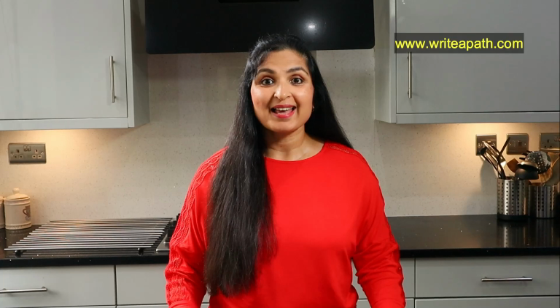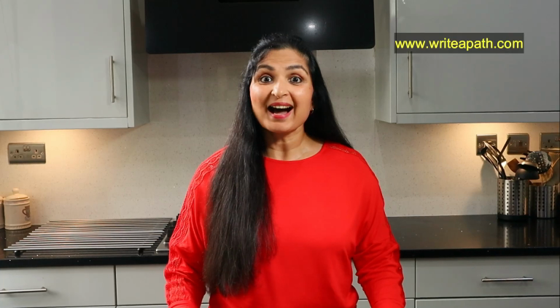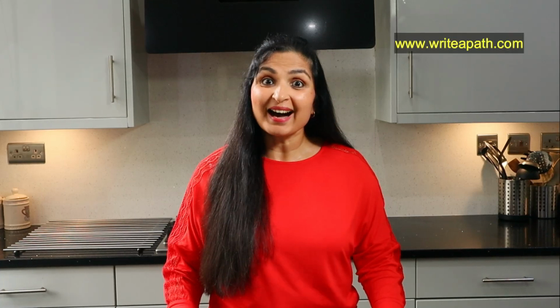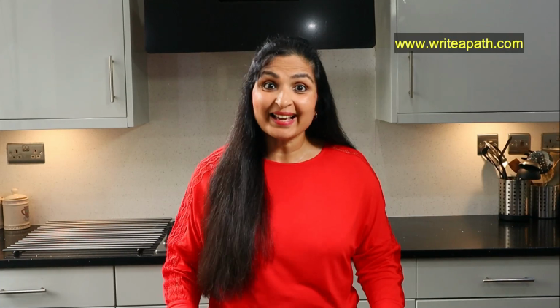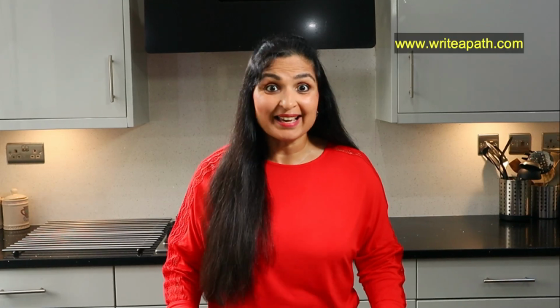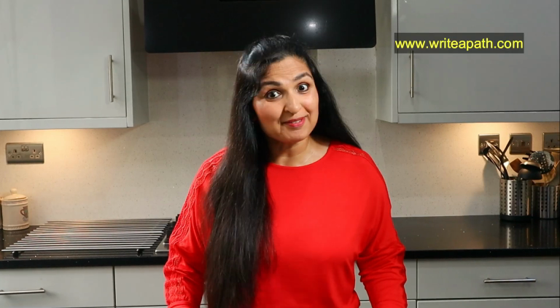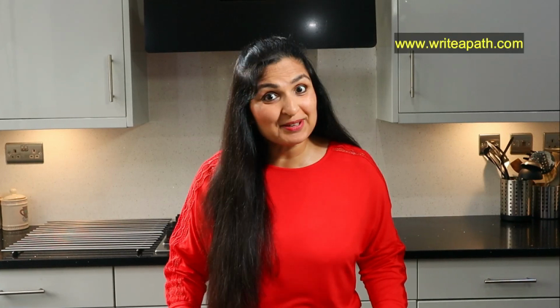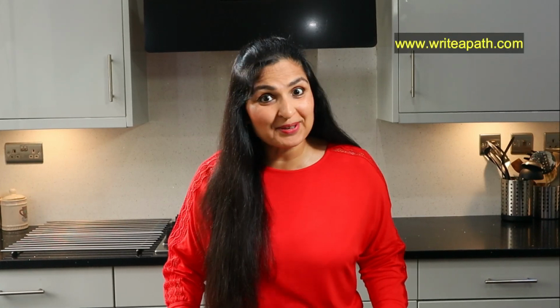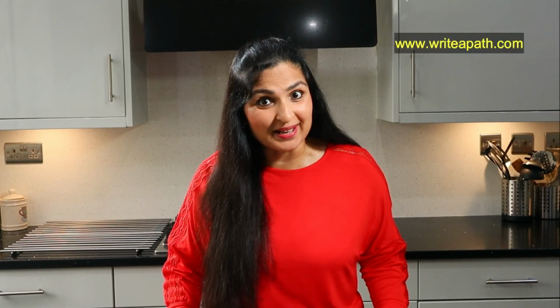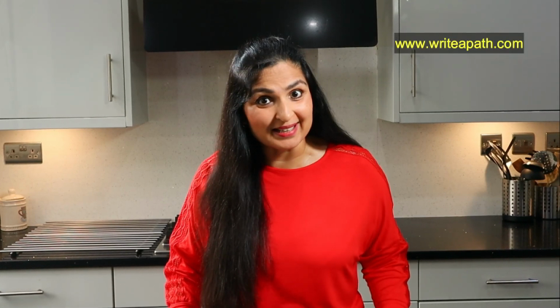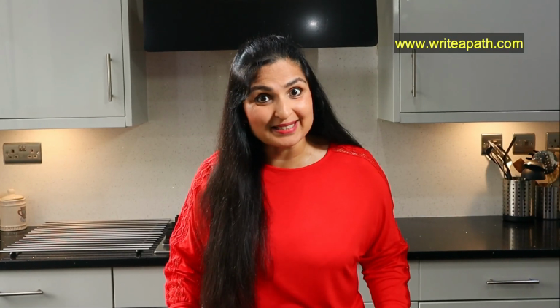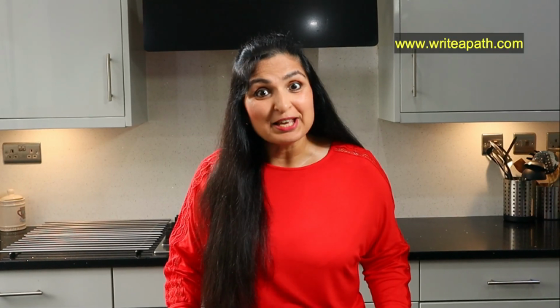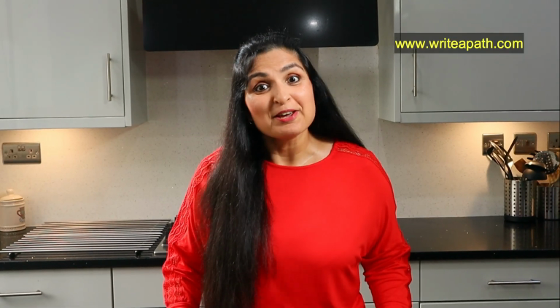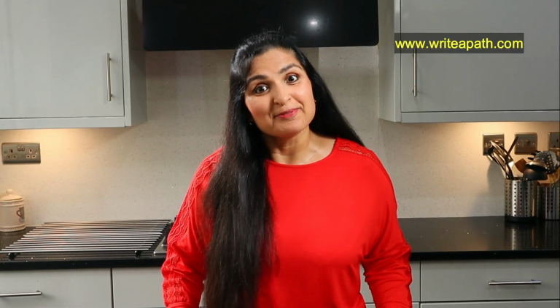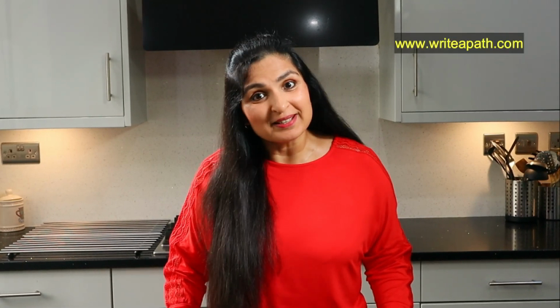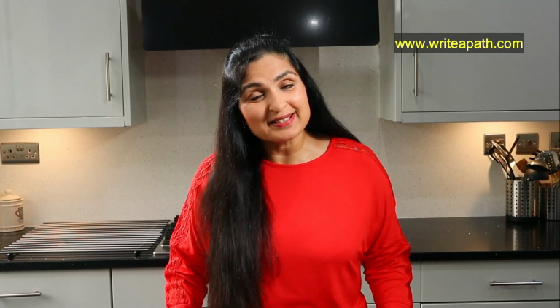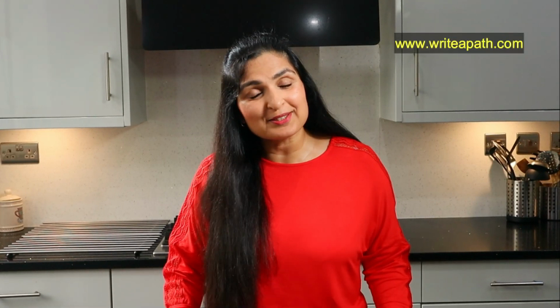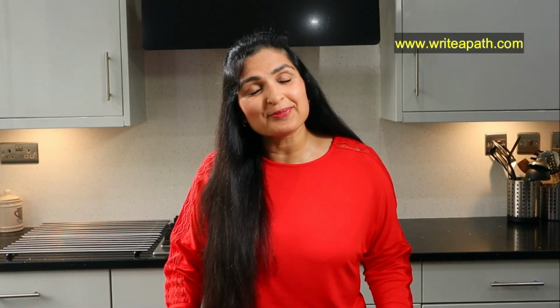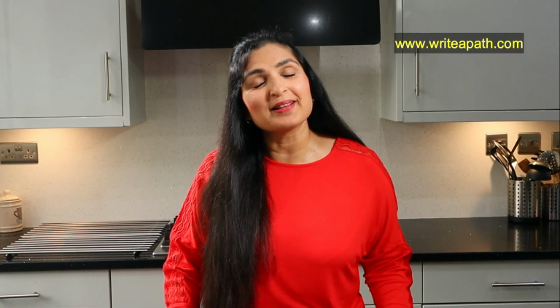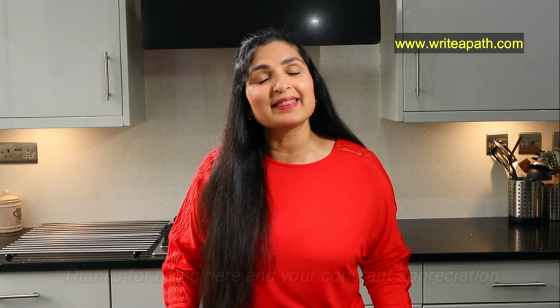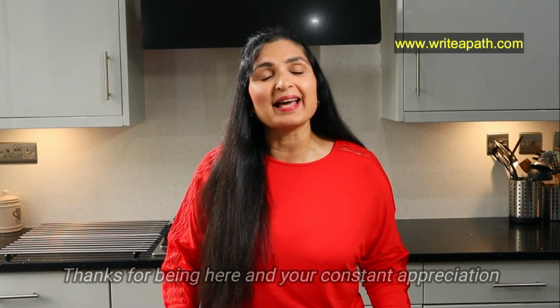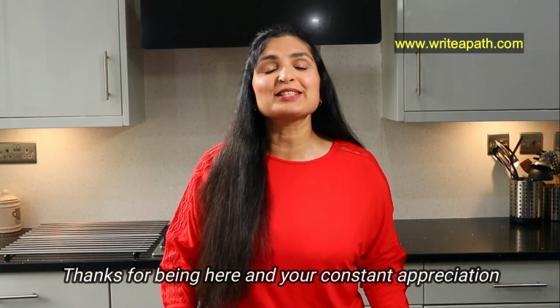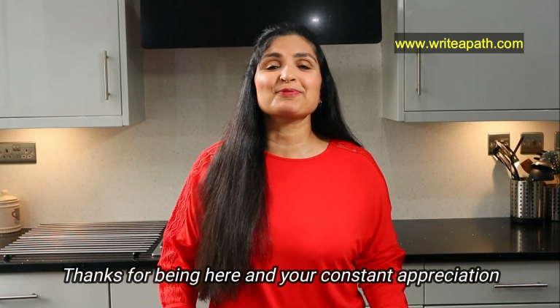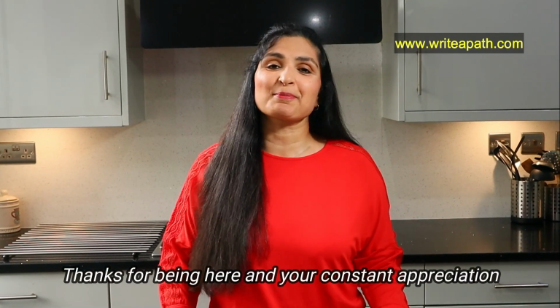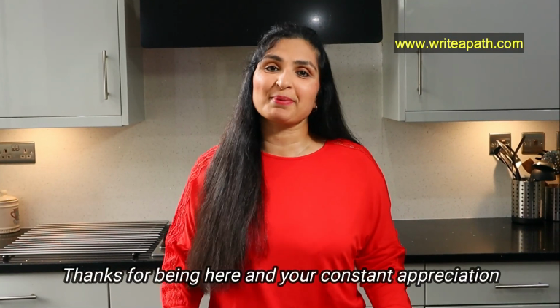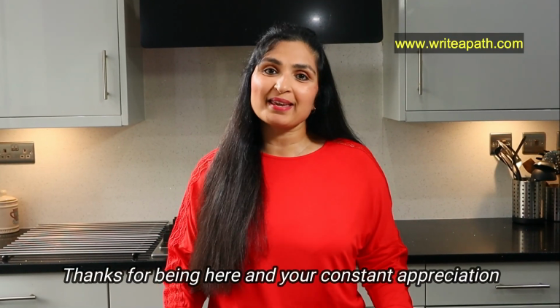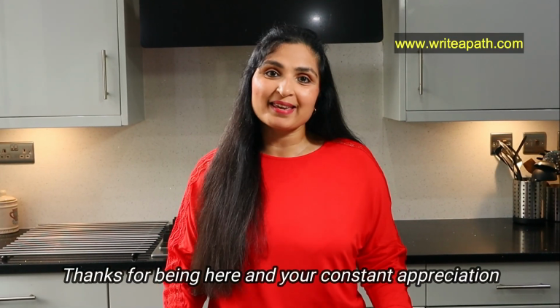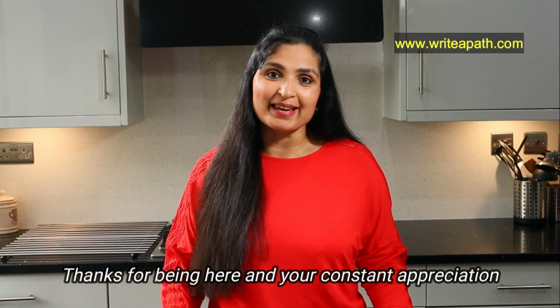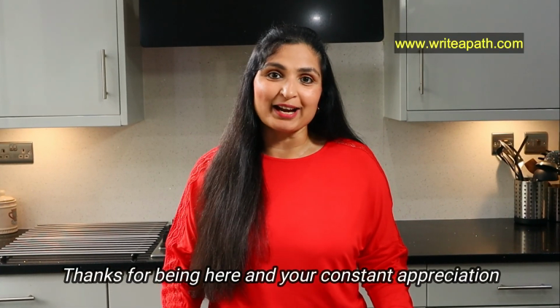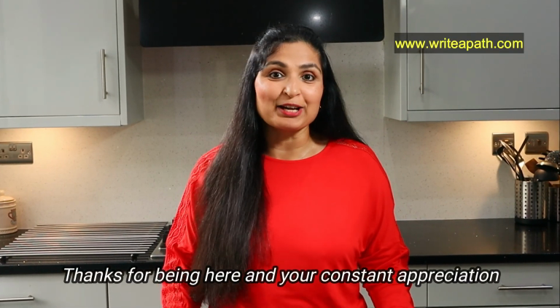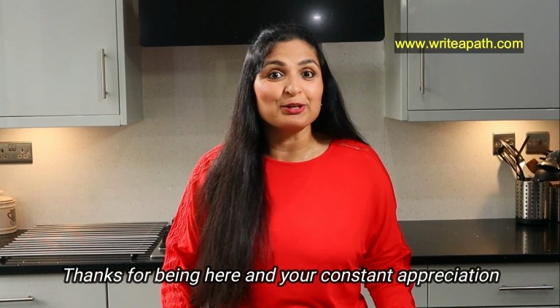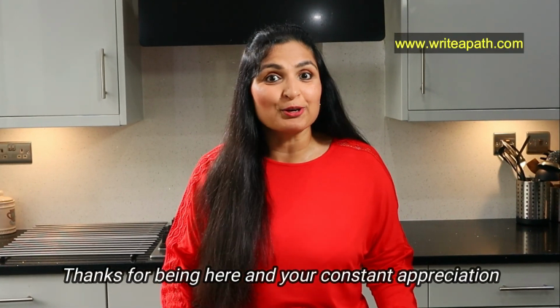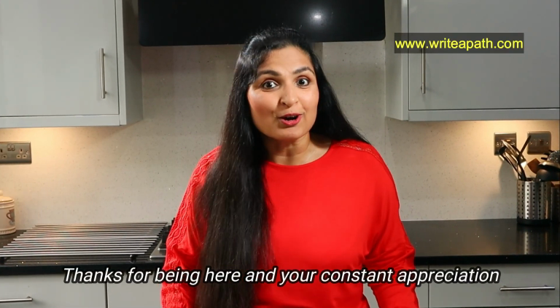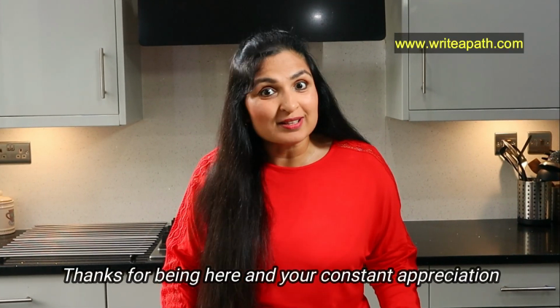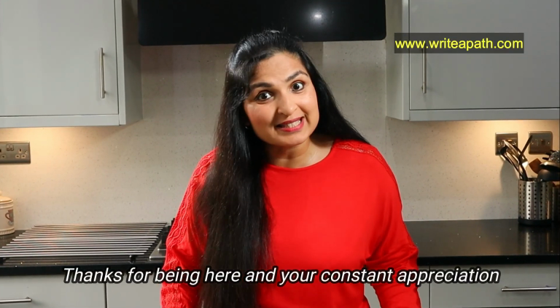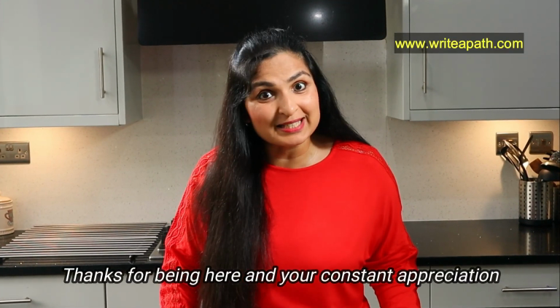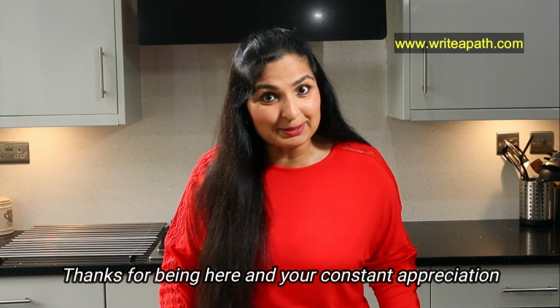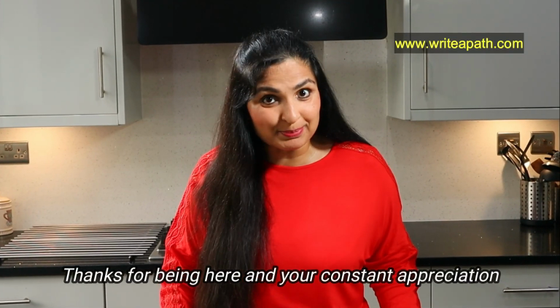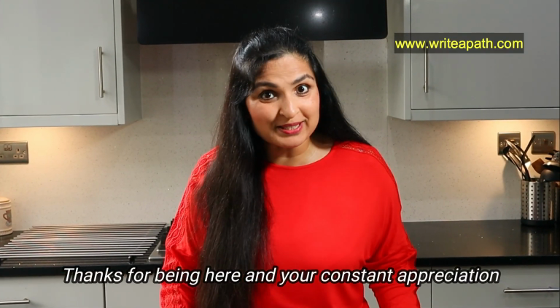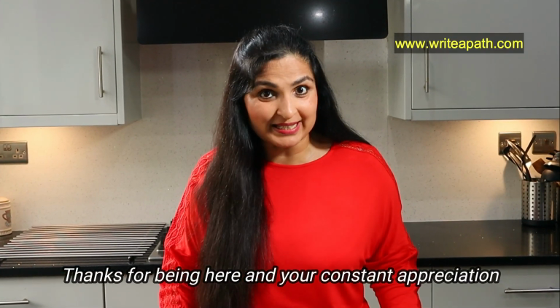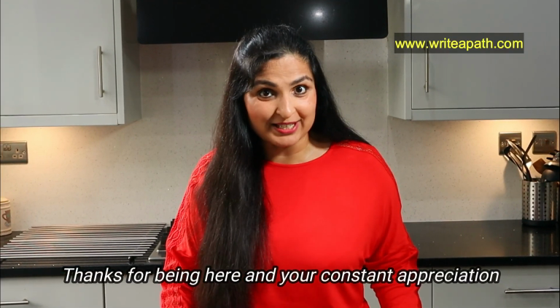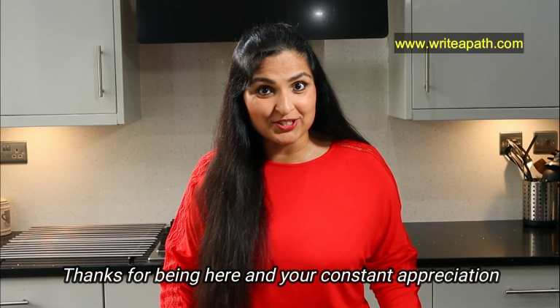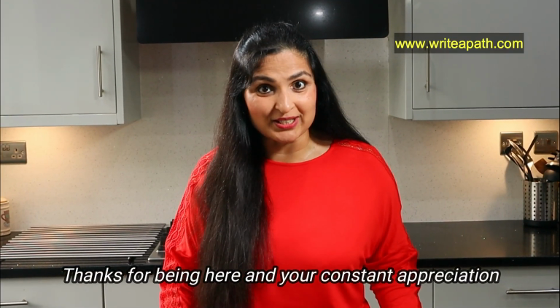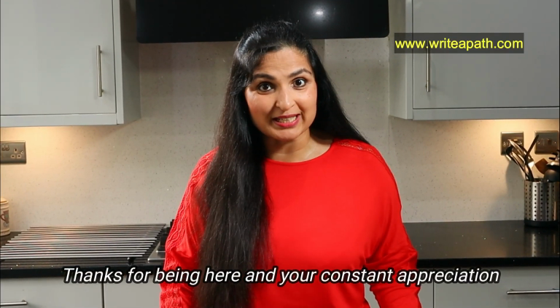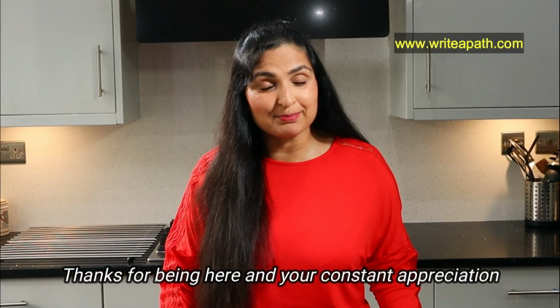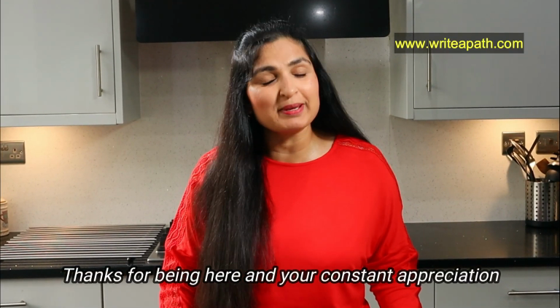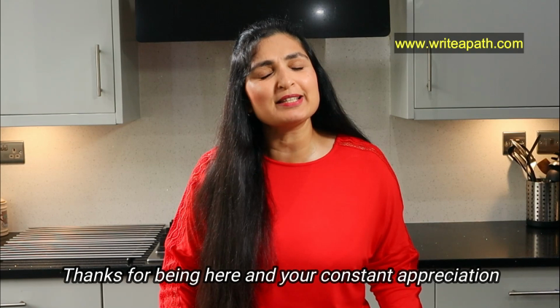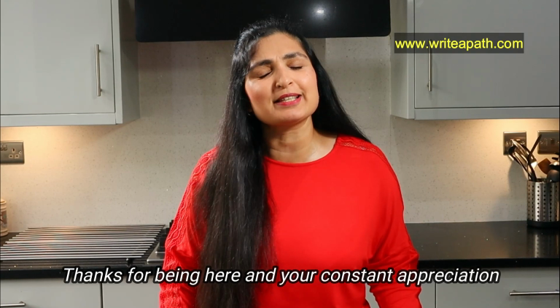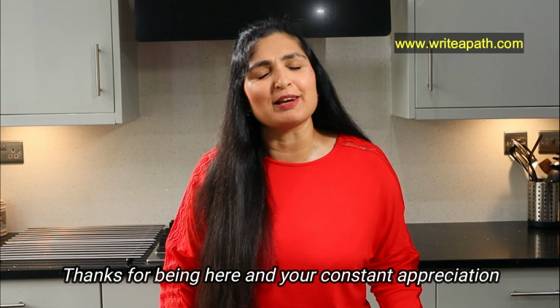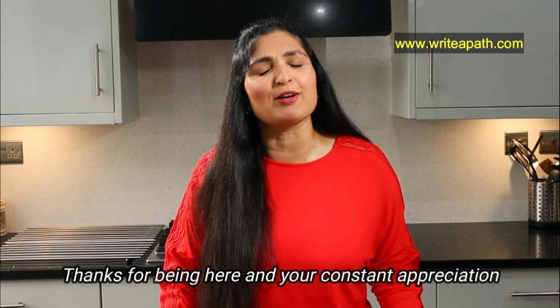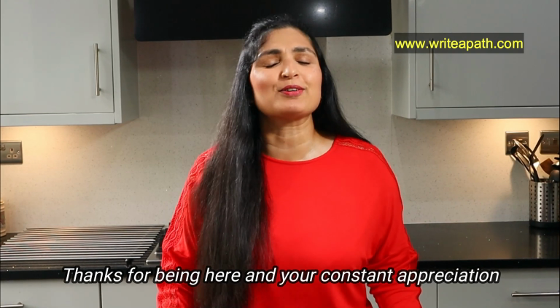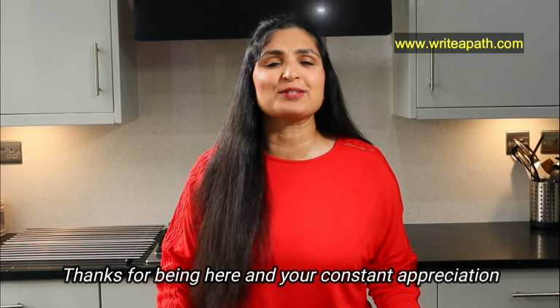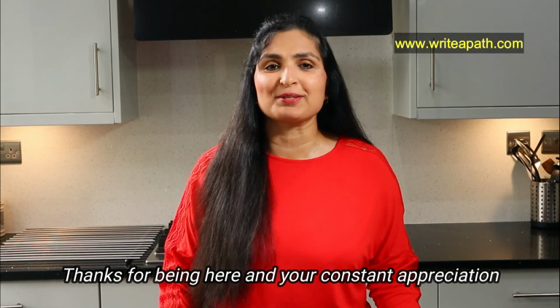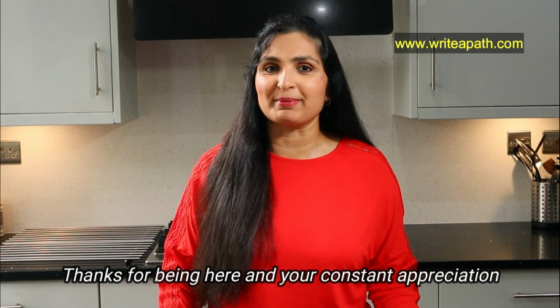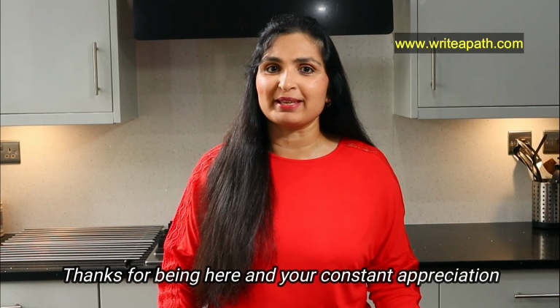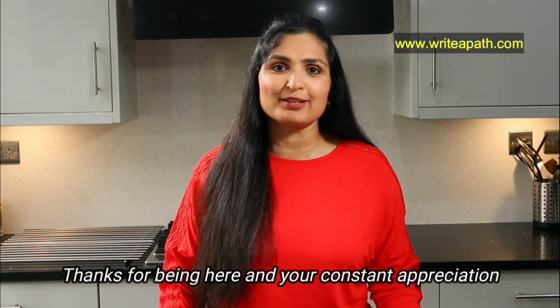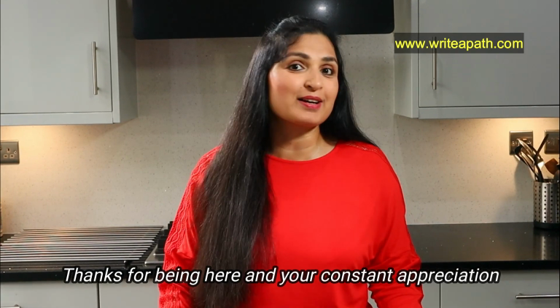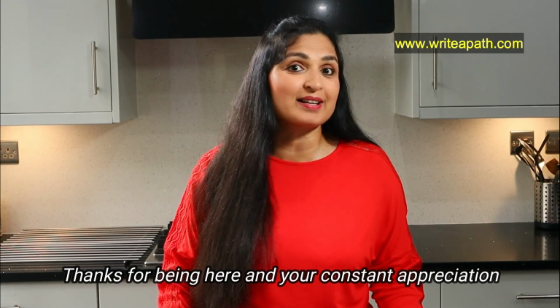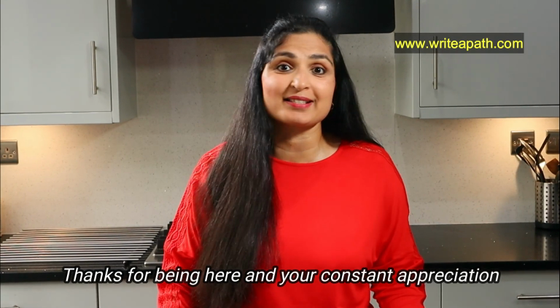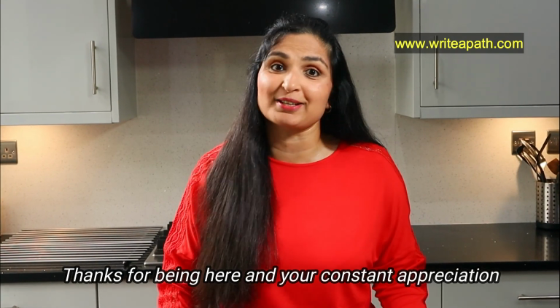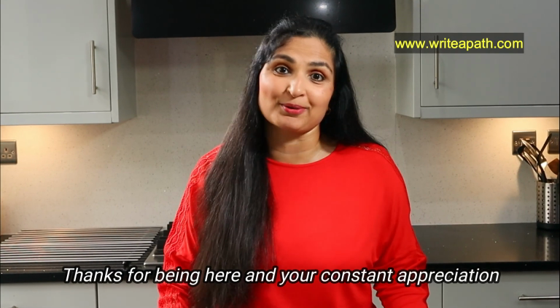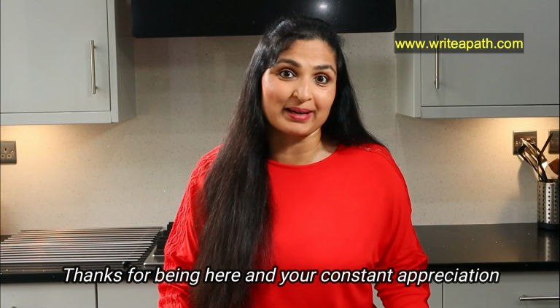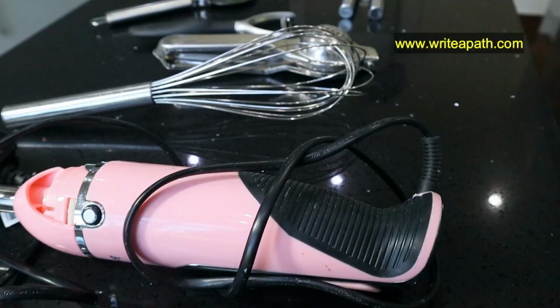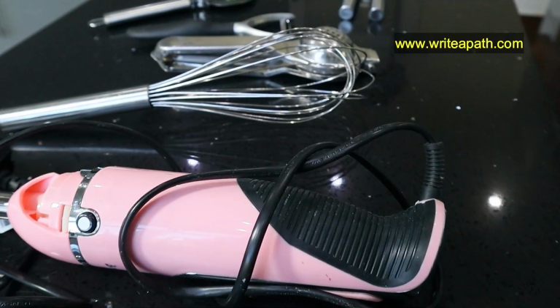Hi, how are you guys? First of all, thanks for being here and your constant appreciation. It means a lot to me. You guys are great.